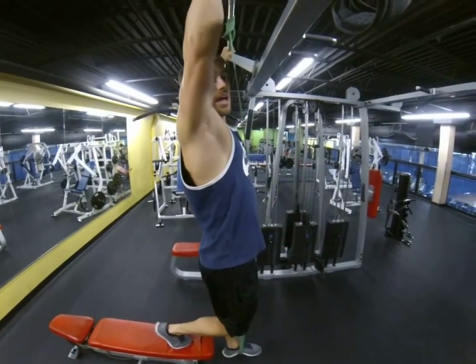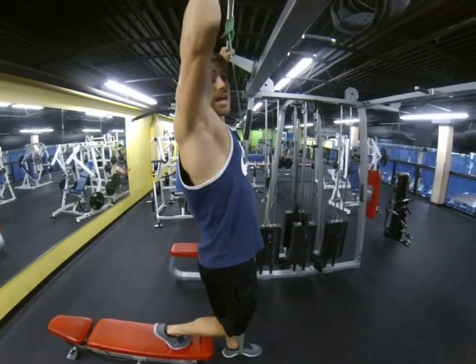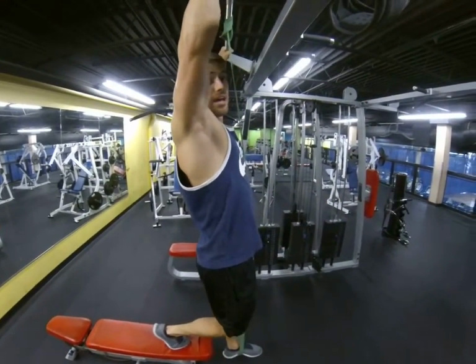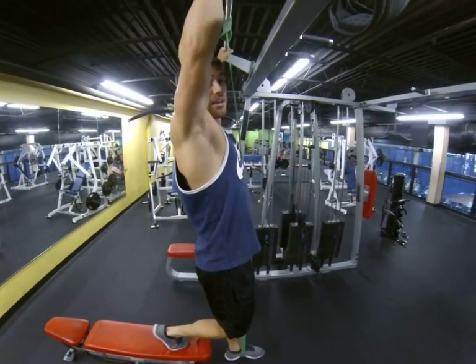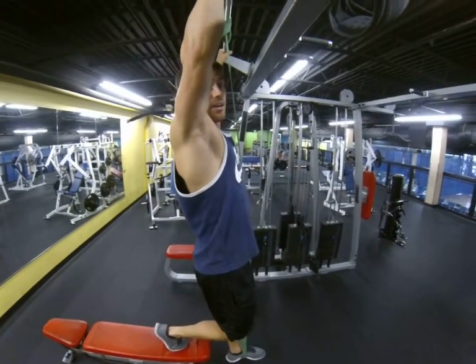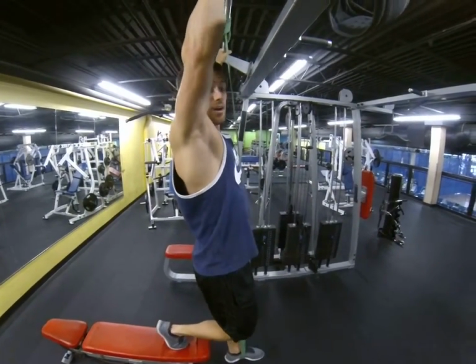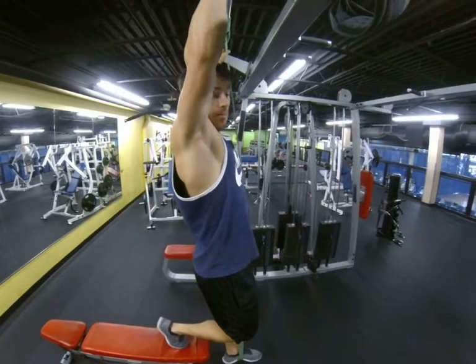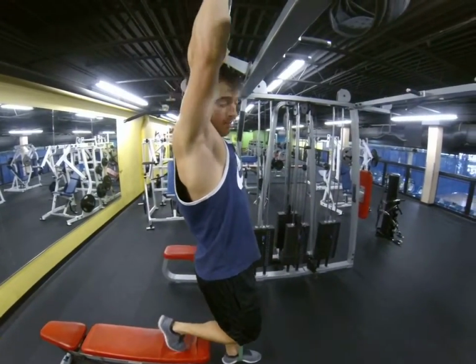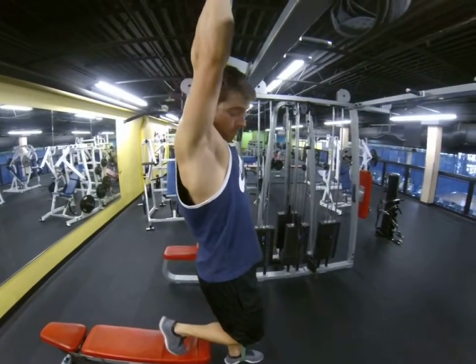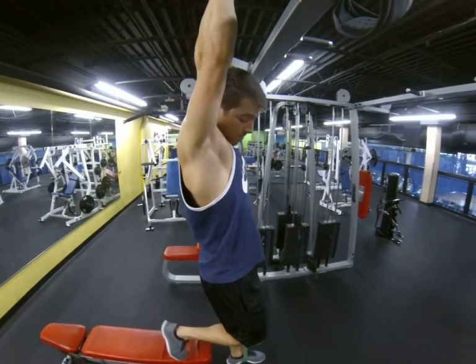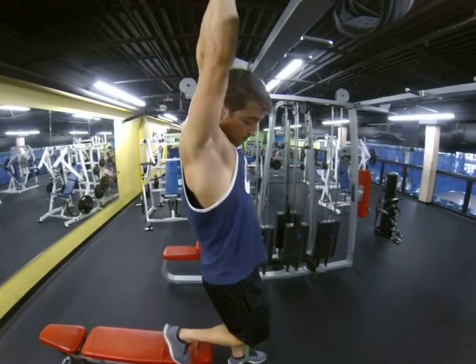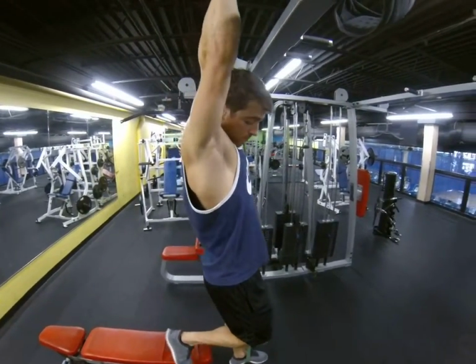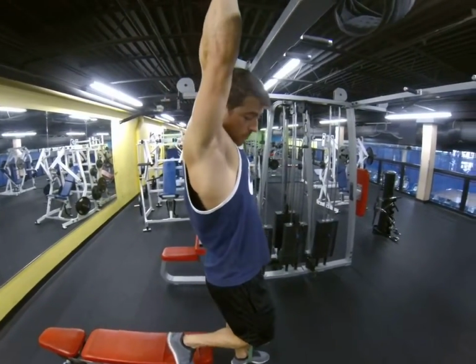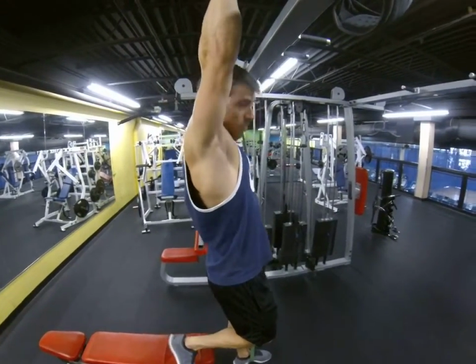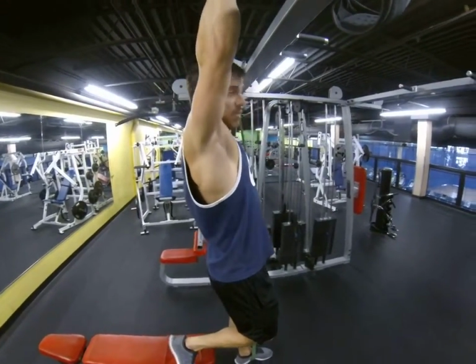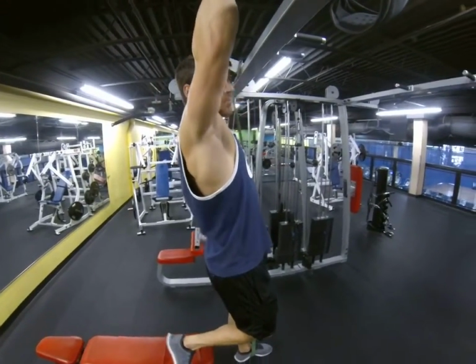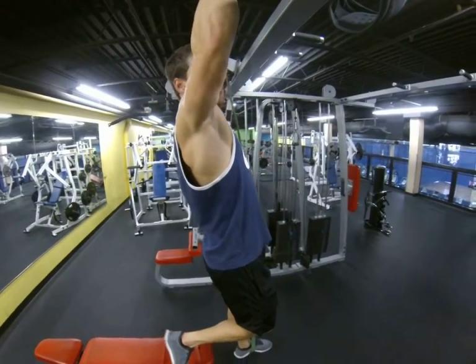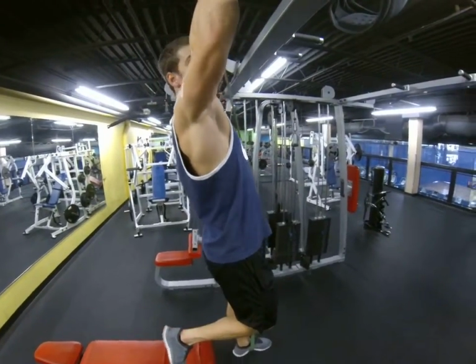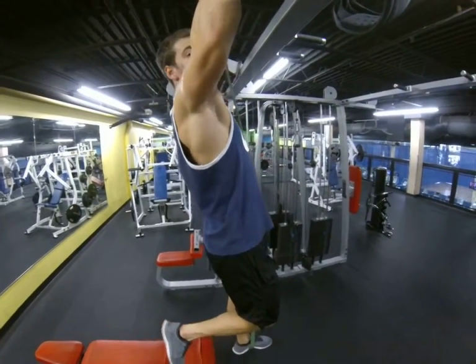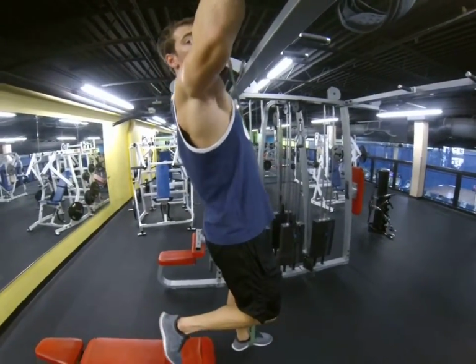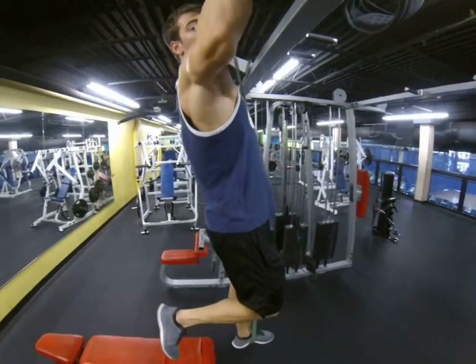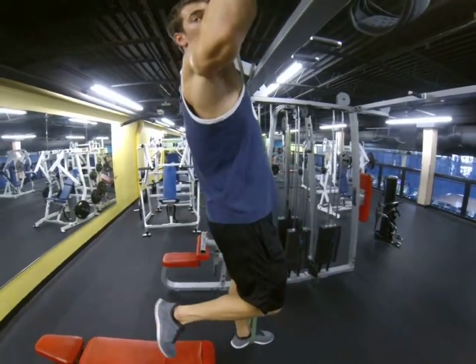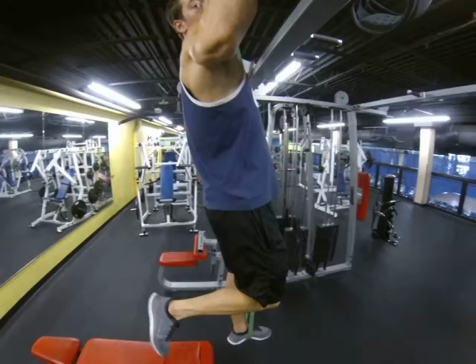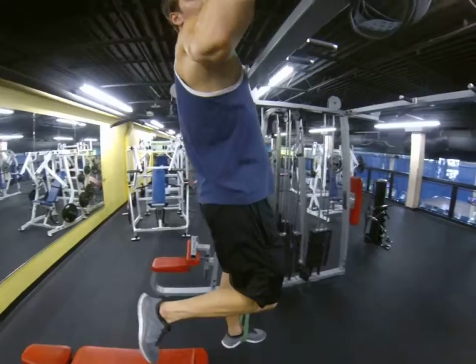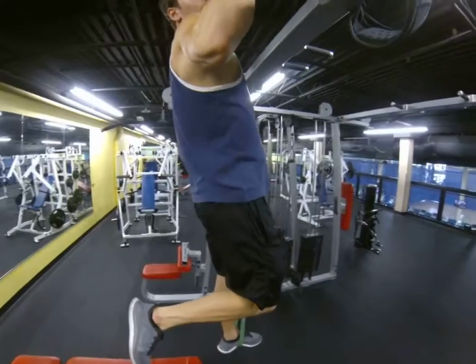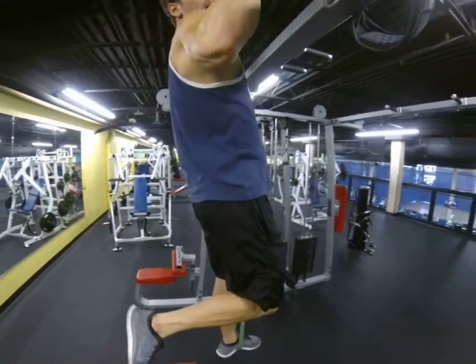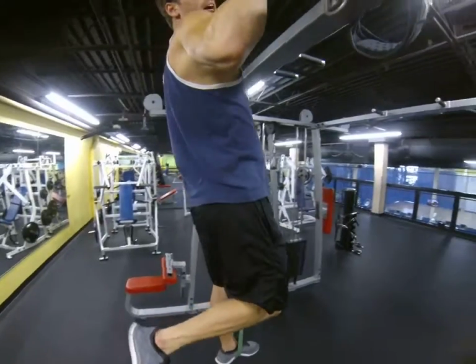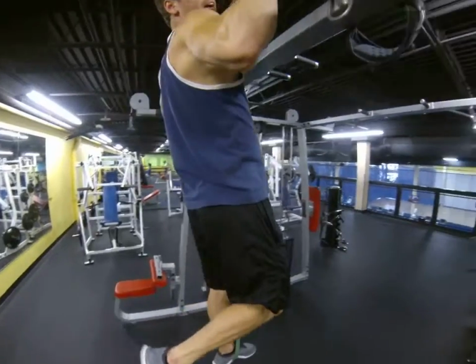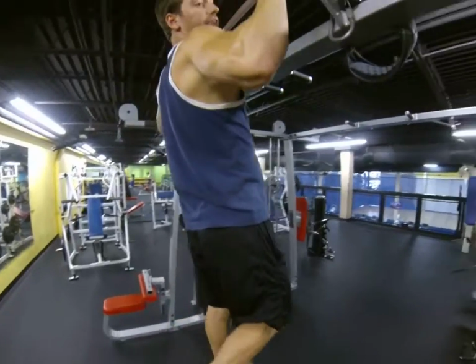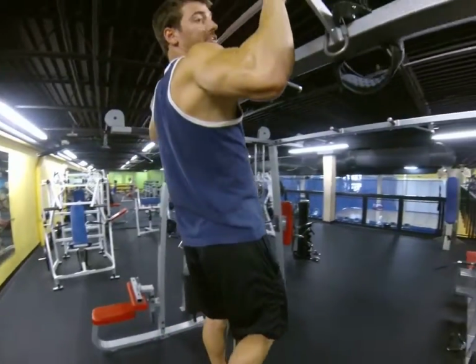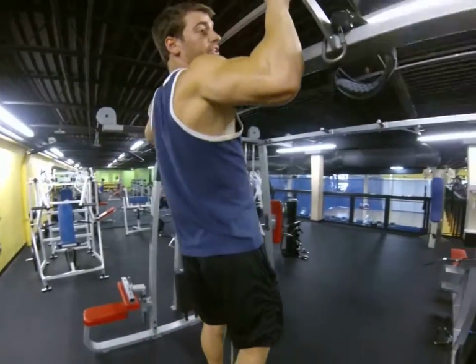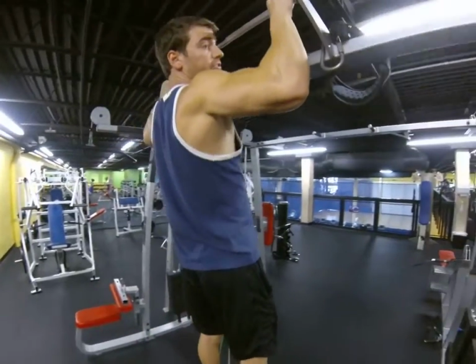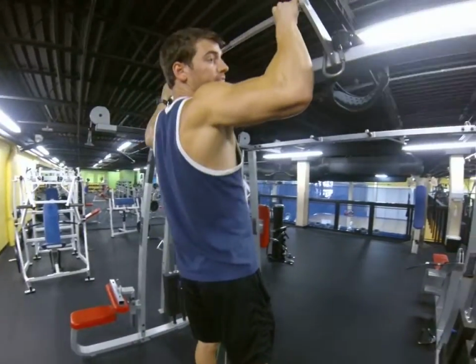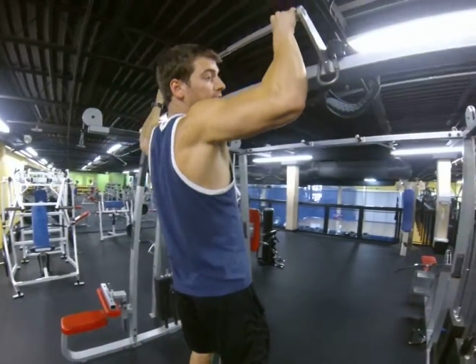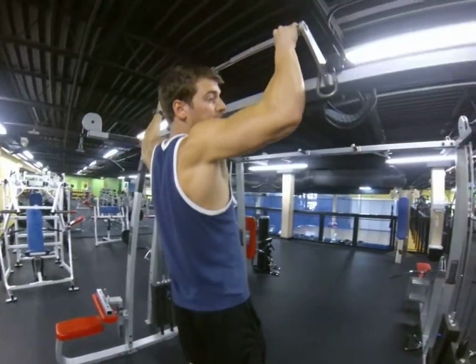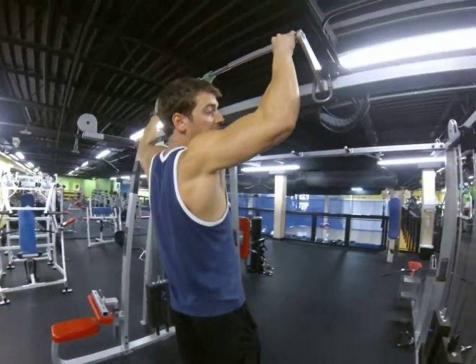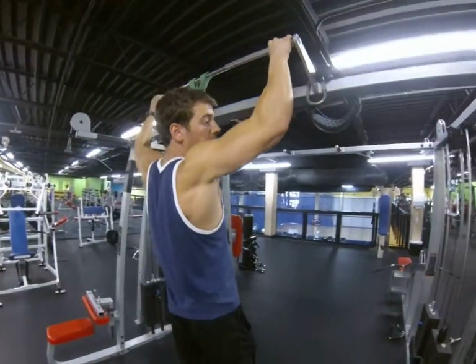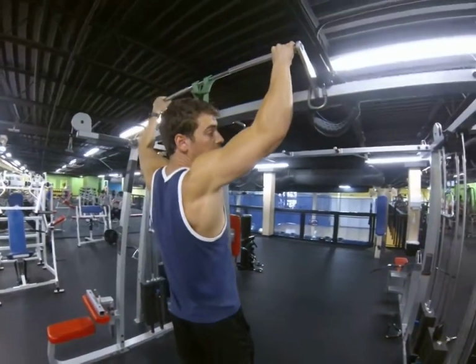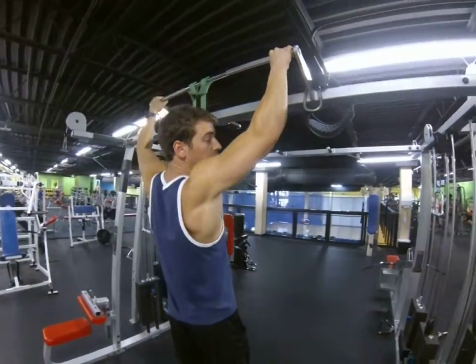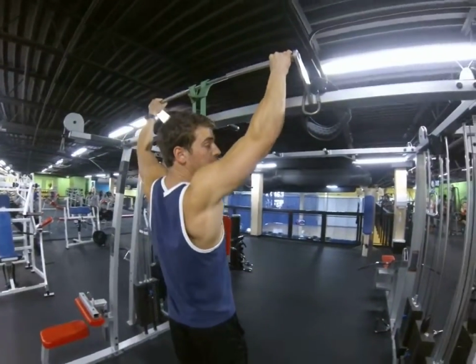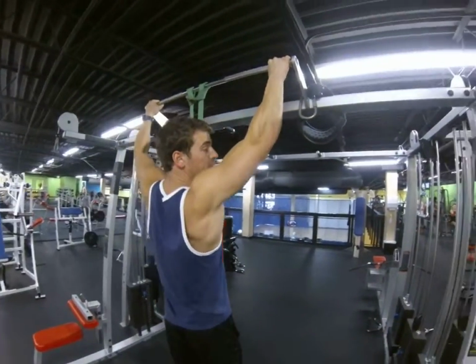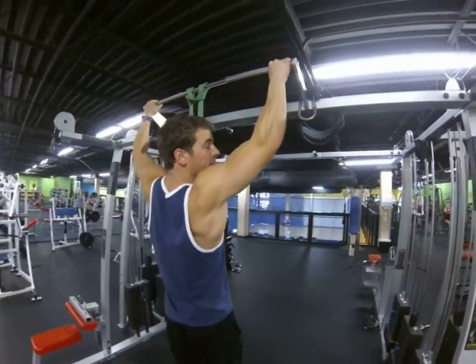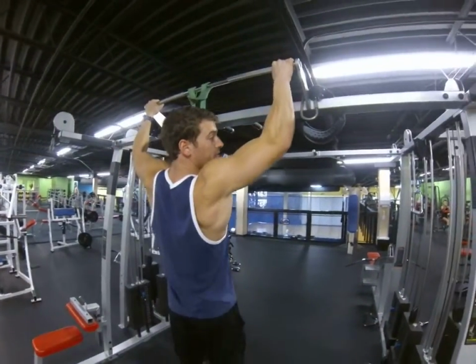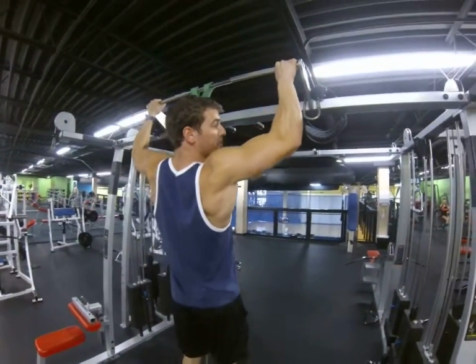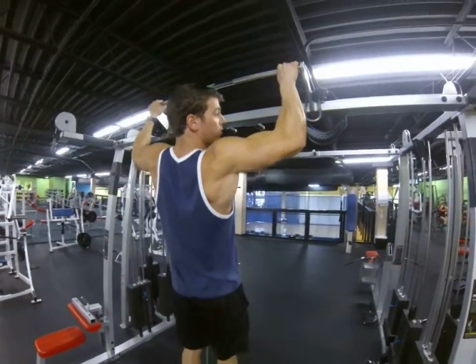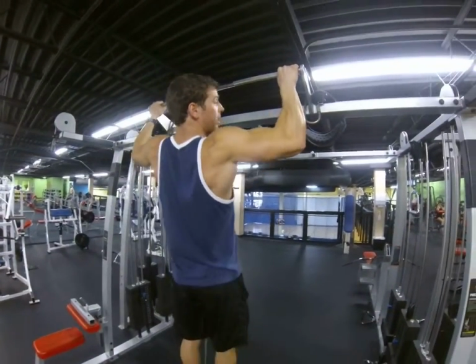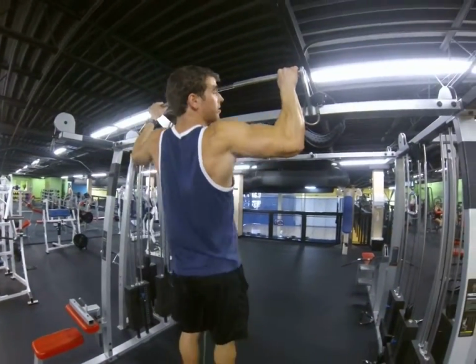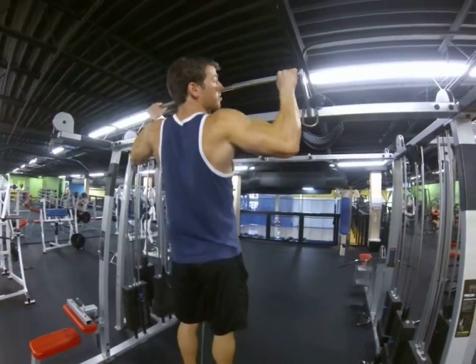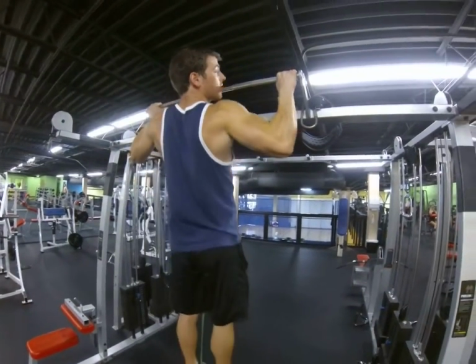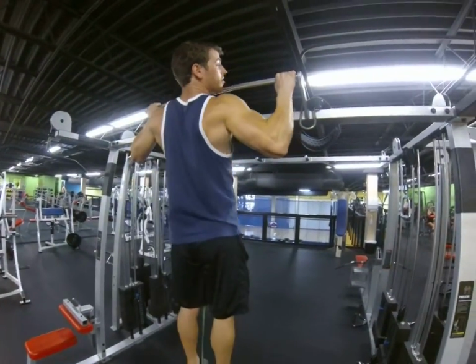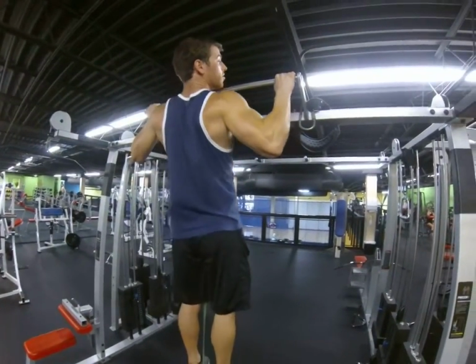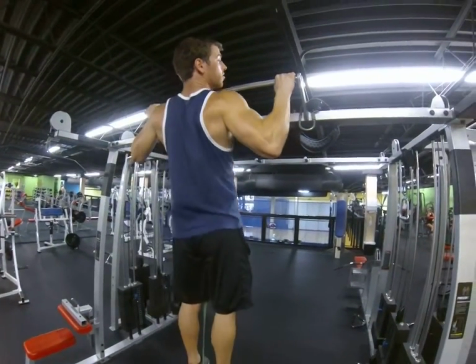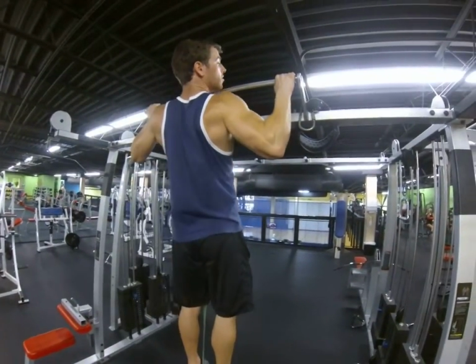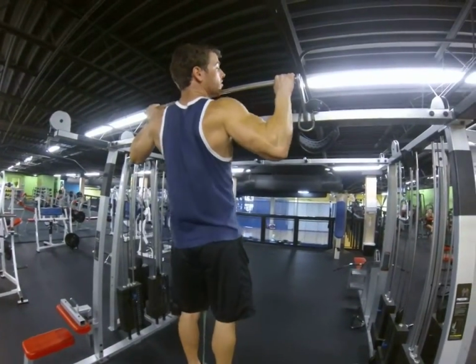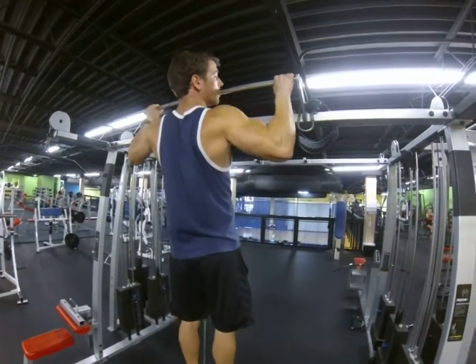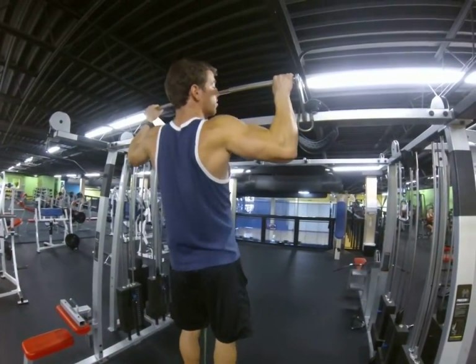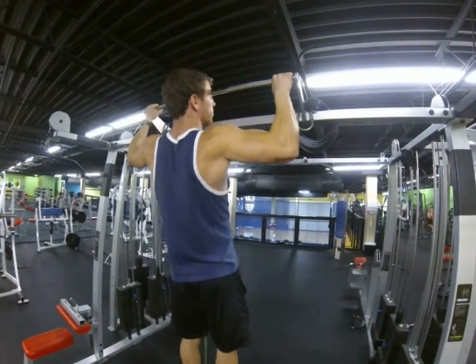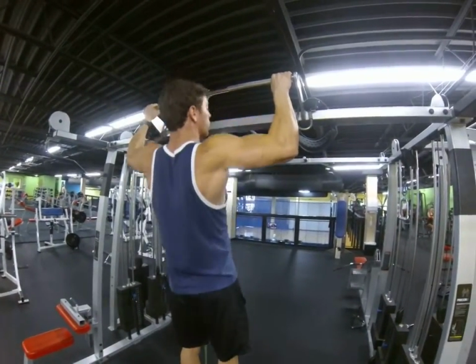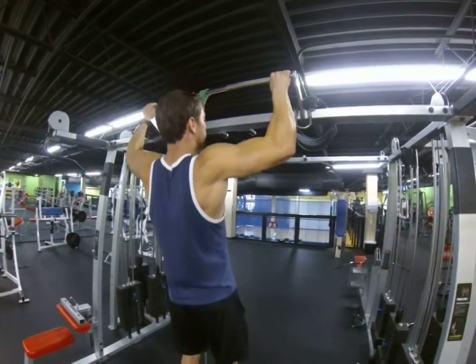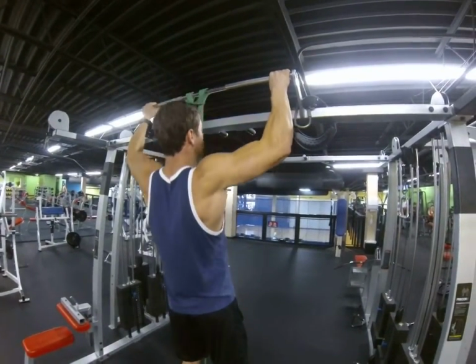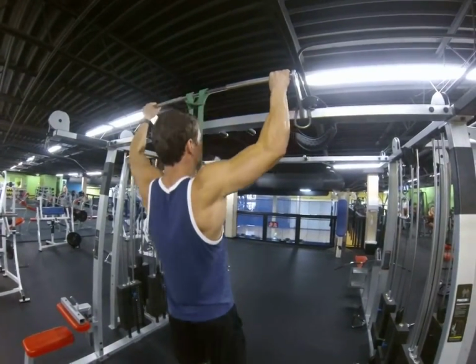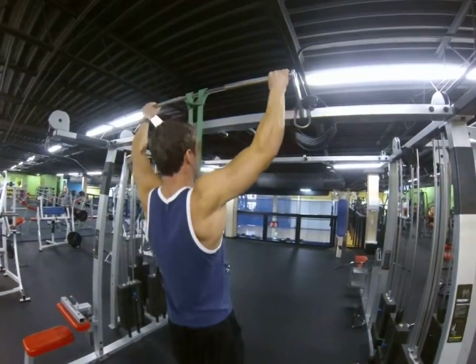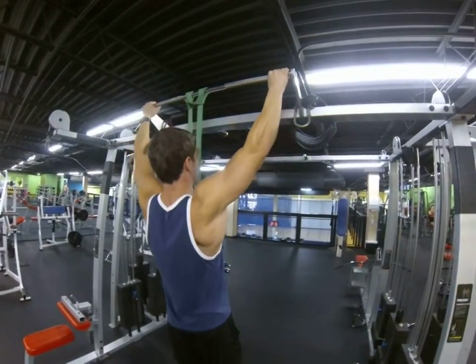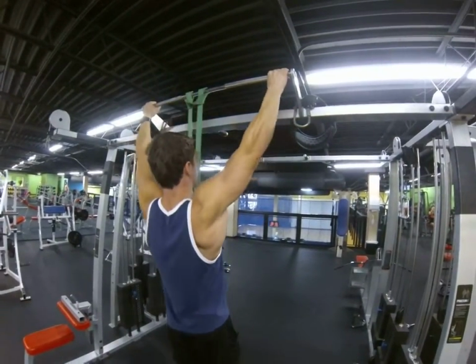And pull it straight up right here. If your foot's secured, keep that foot flexed and pull straight up.